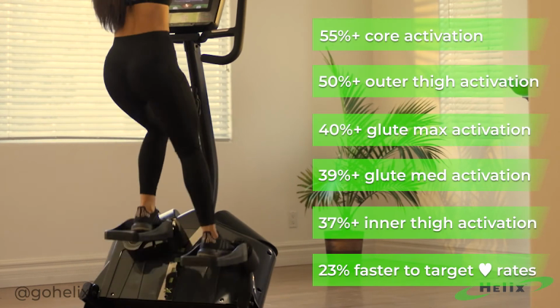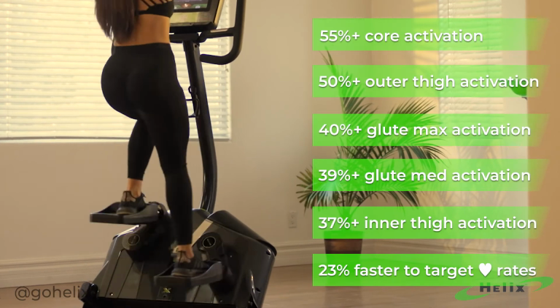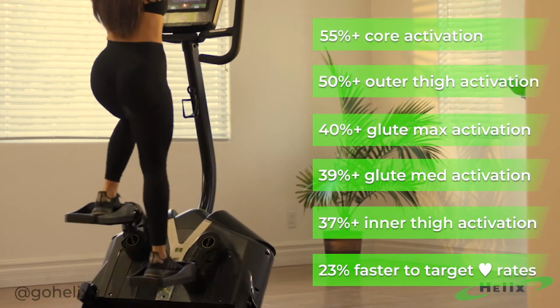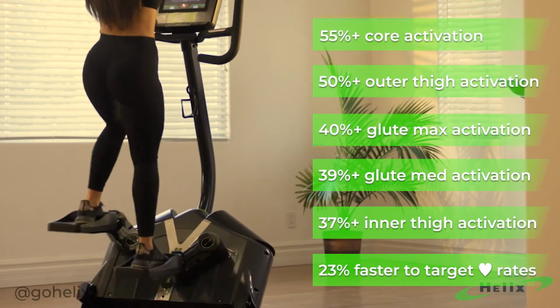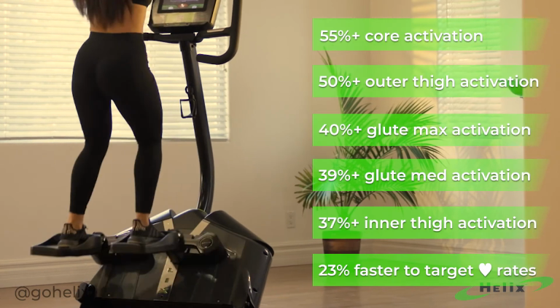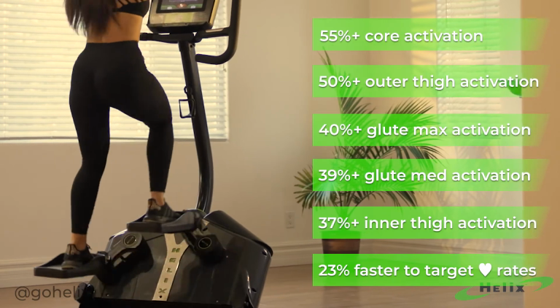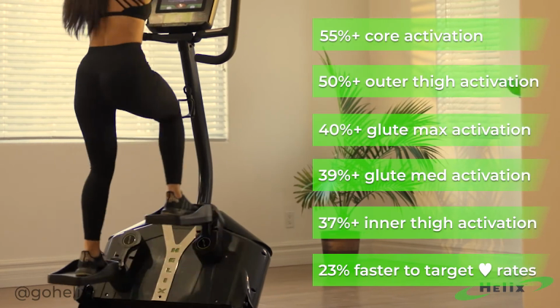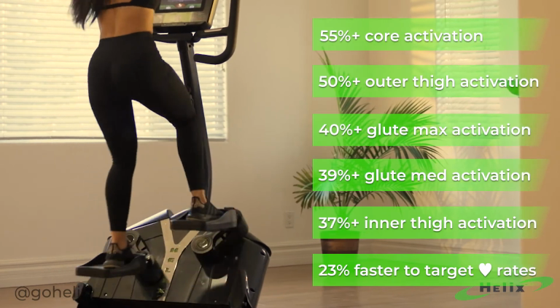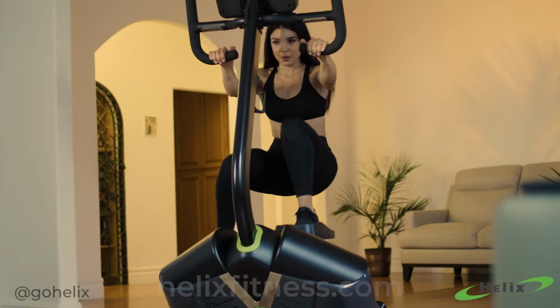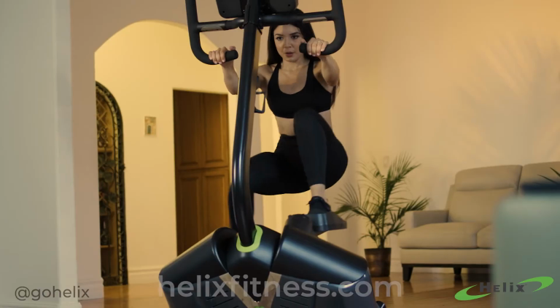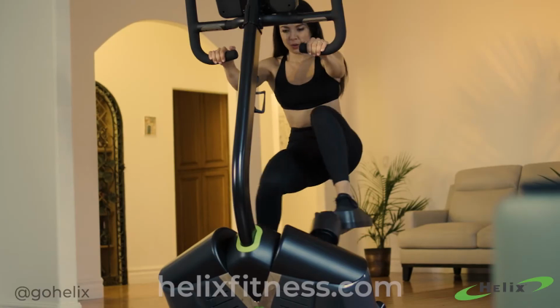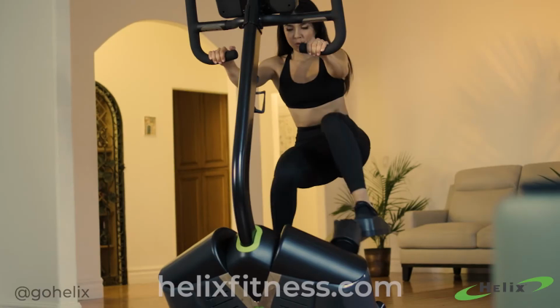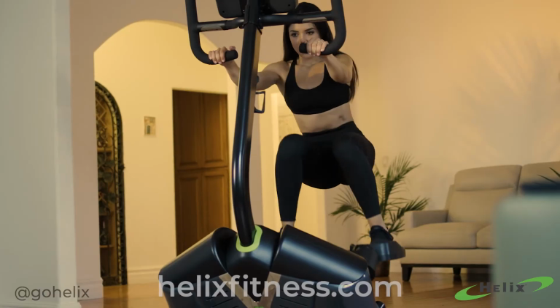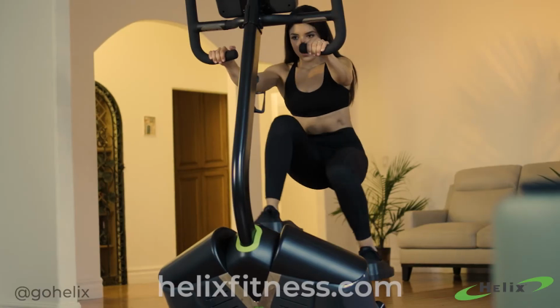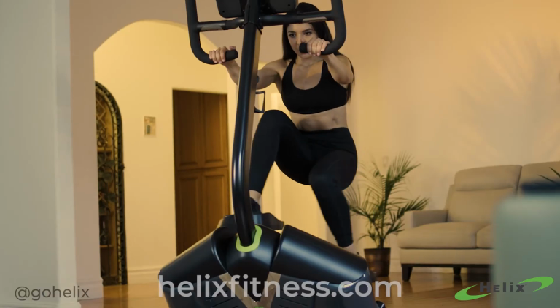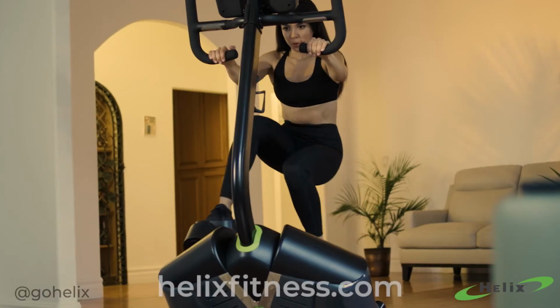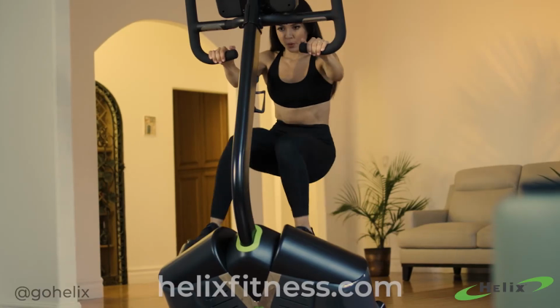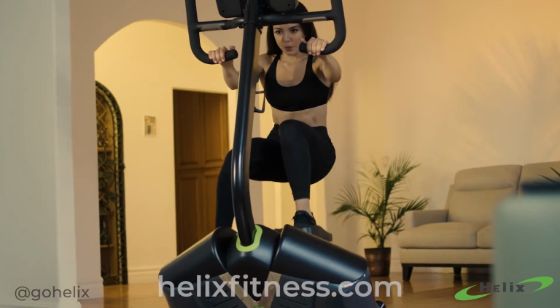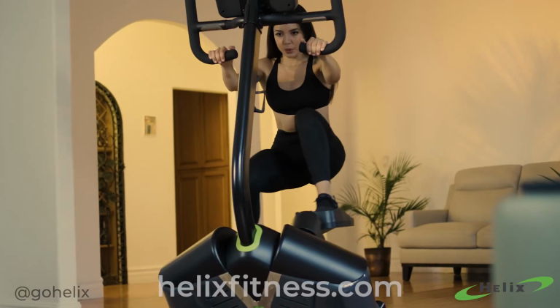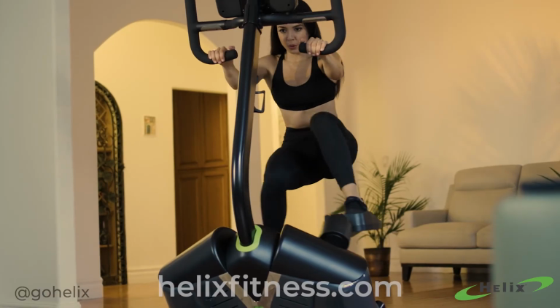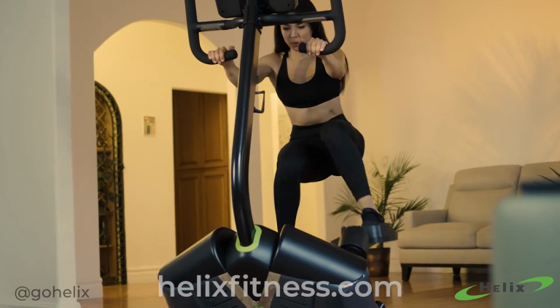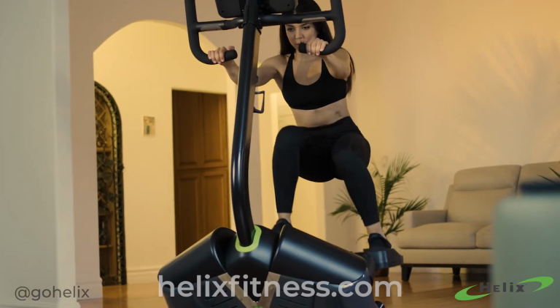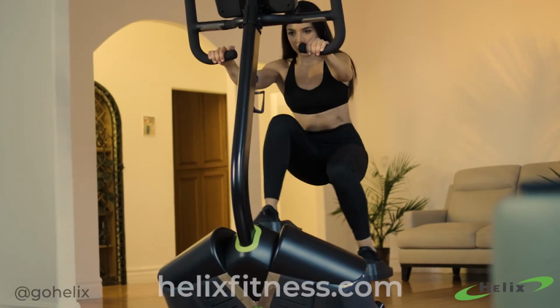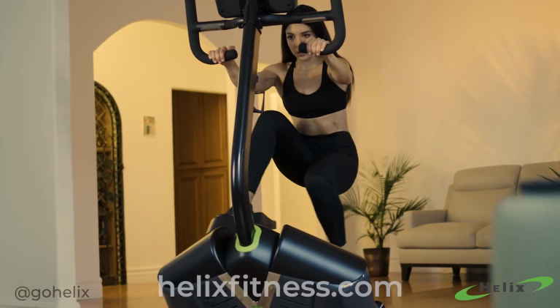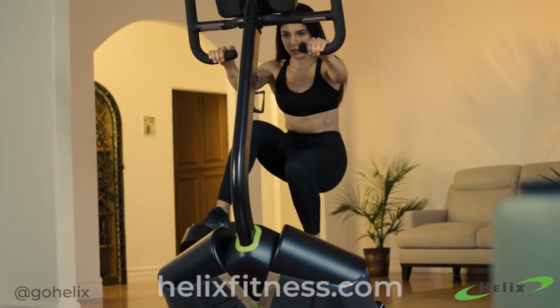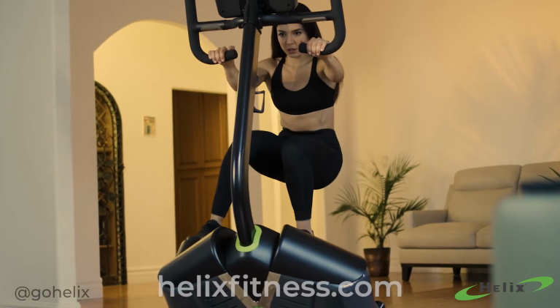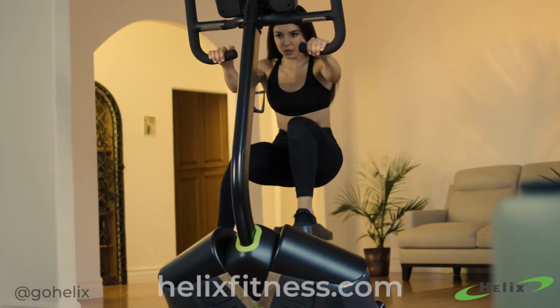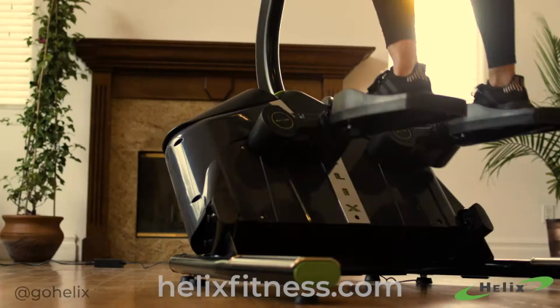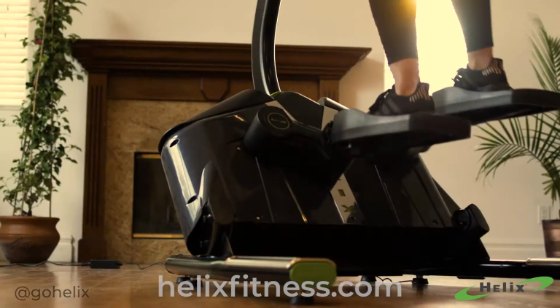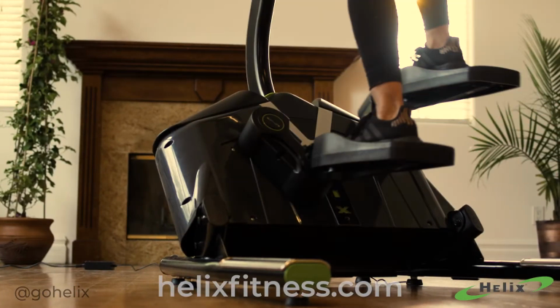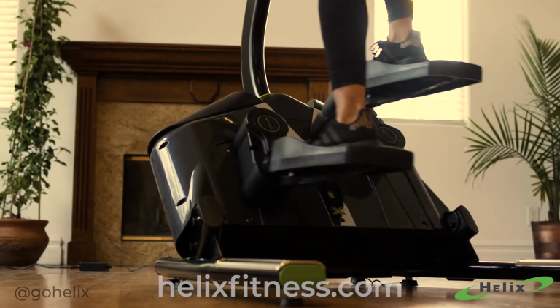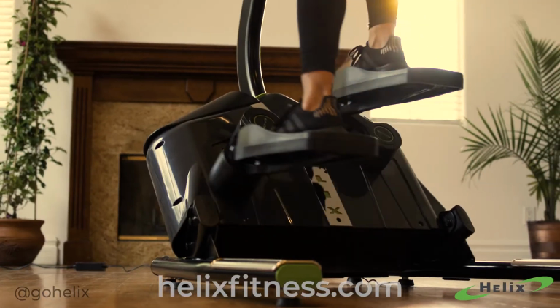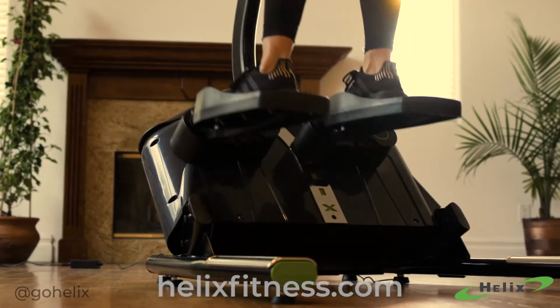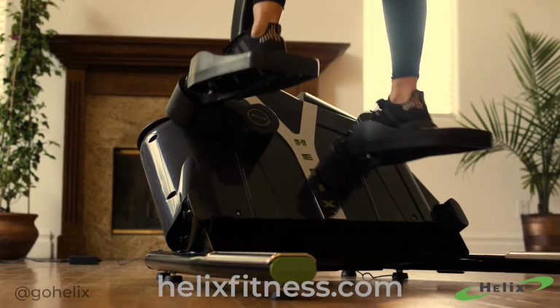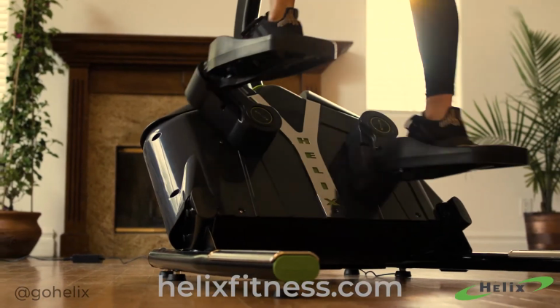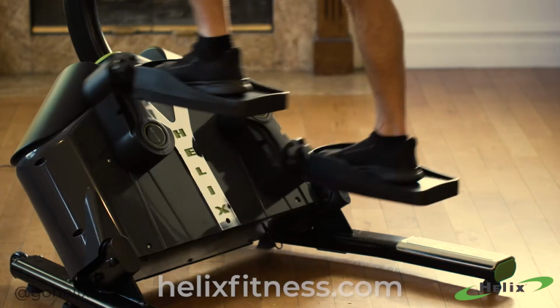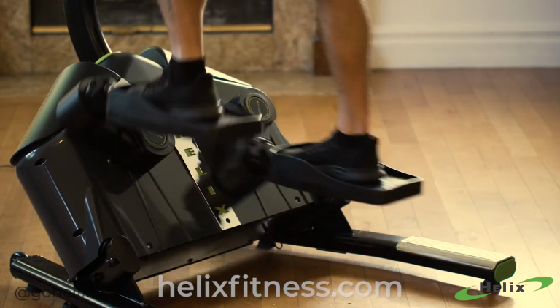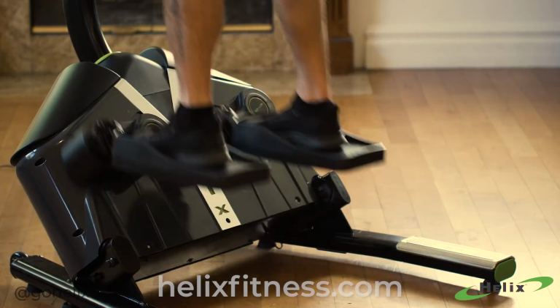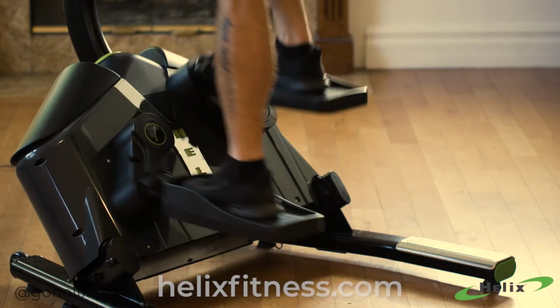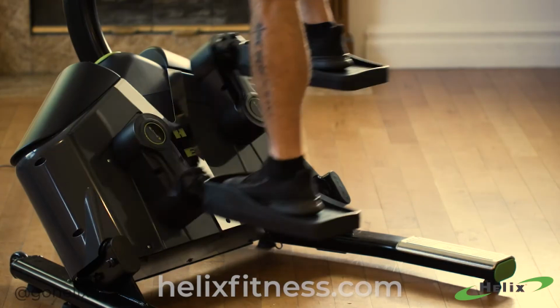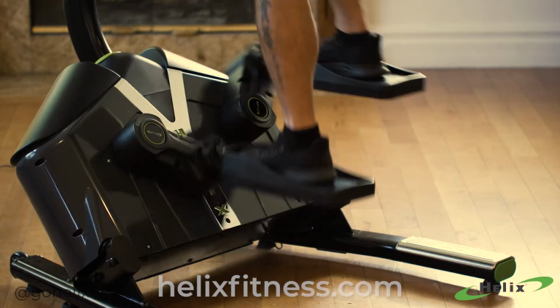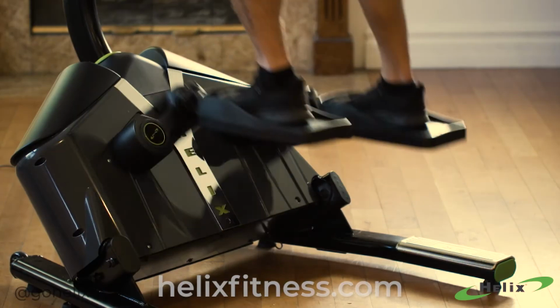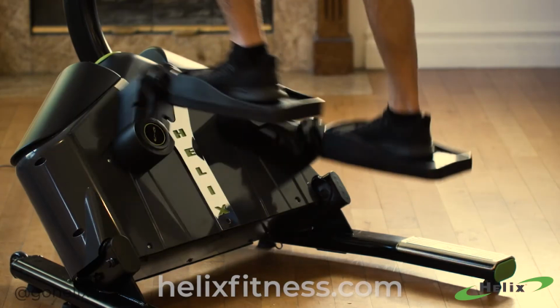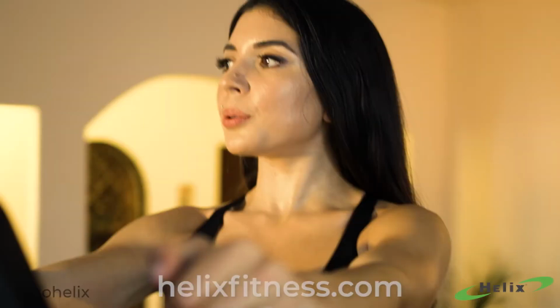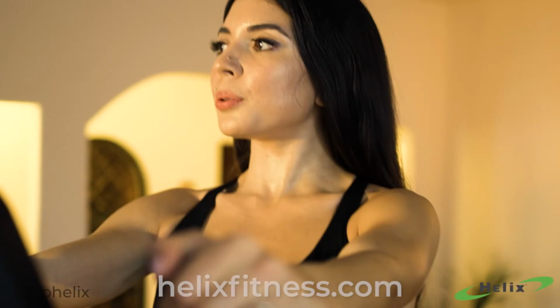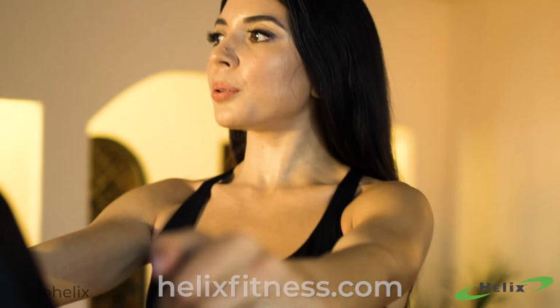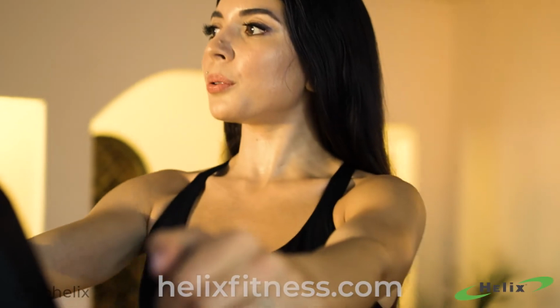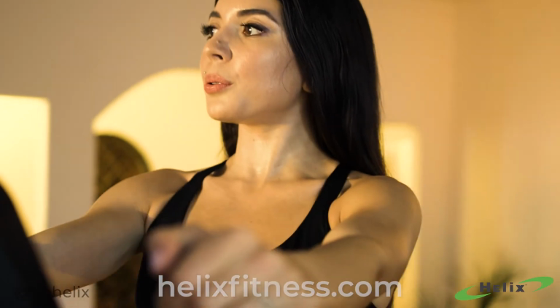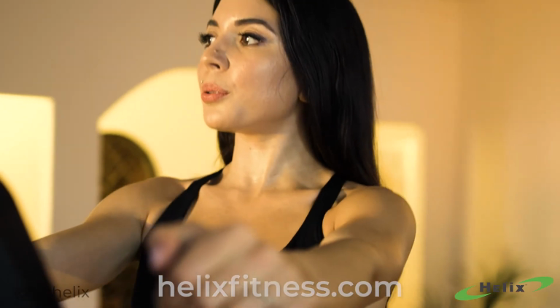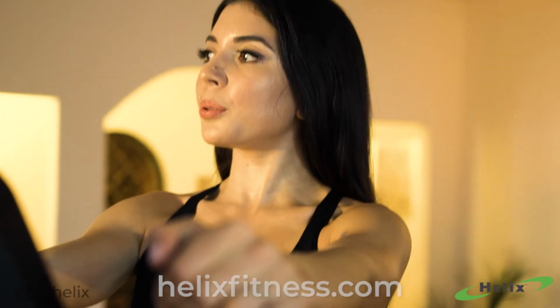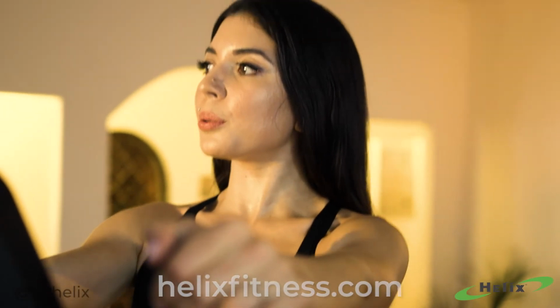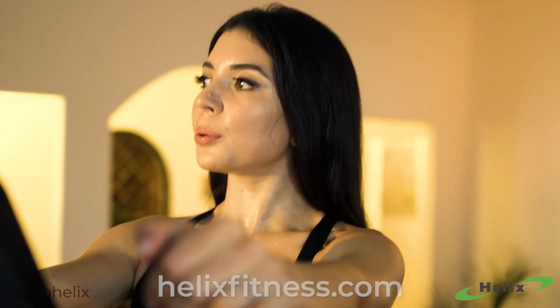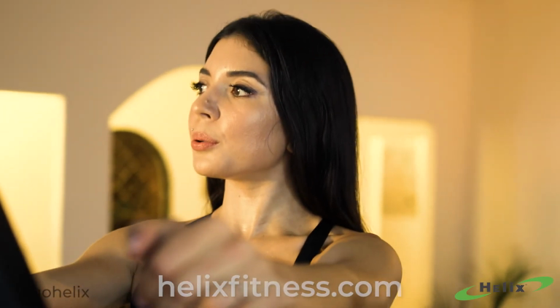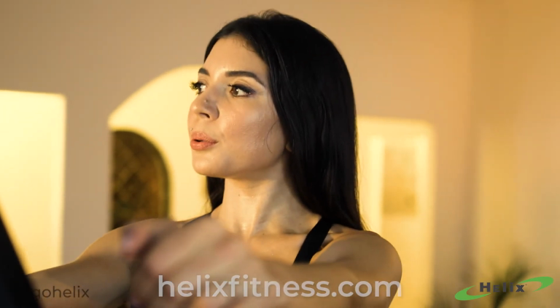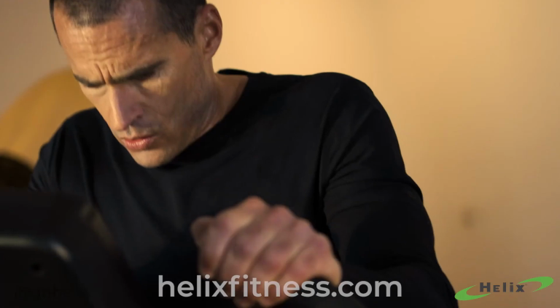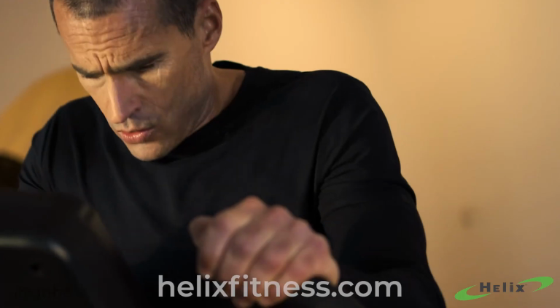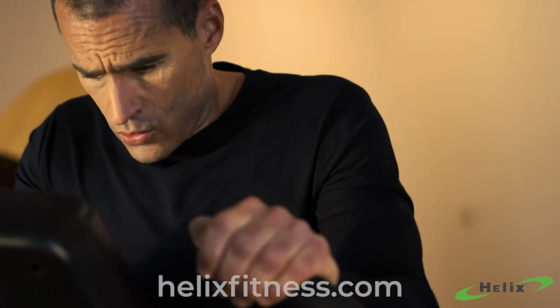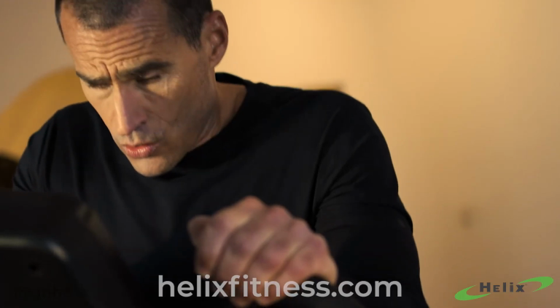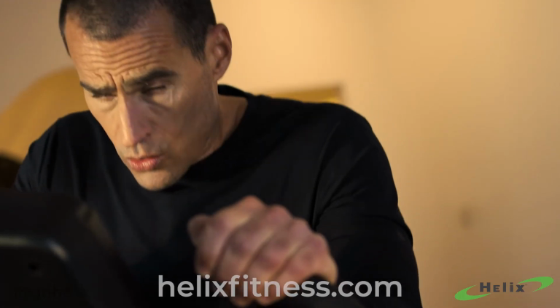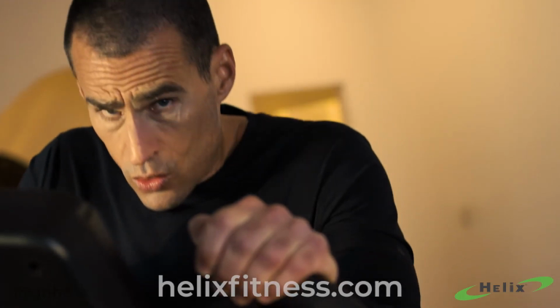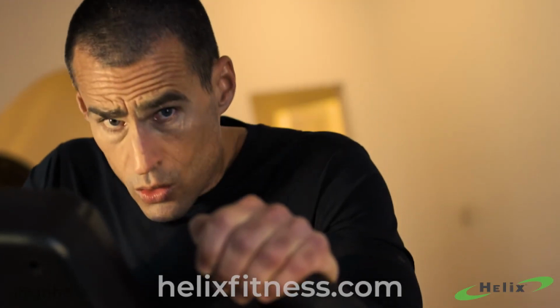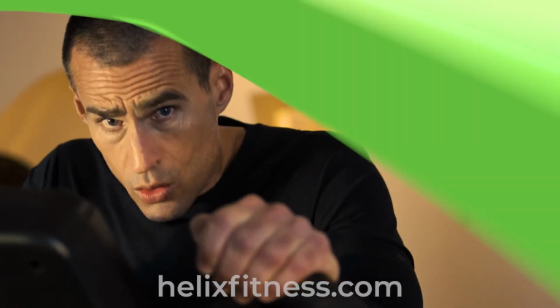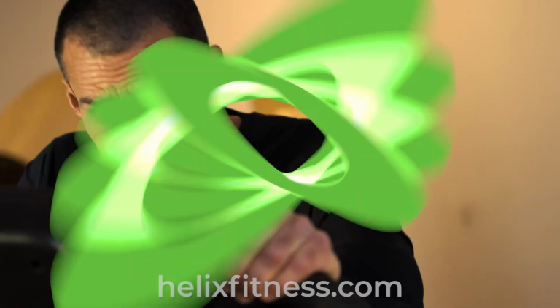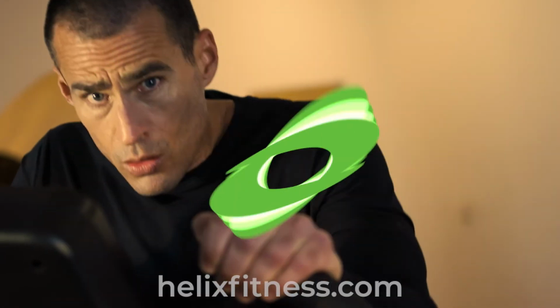Curious? HelixFitness.com. Helix — the most effective cardio ever built.